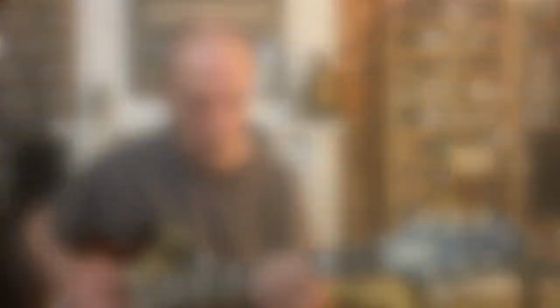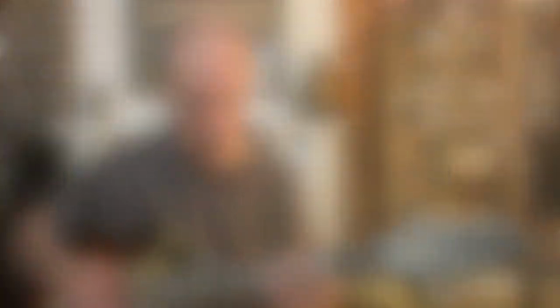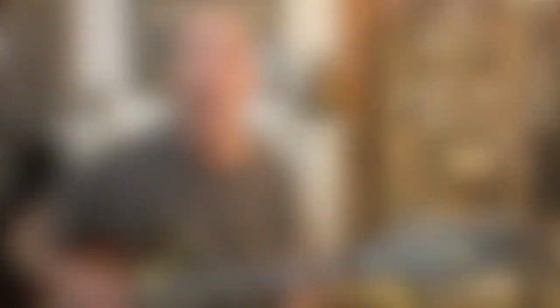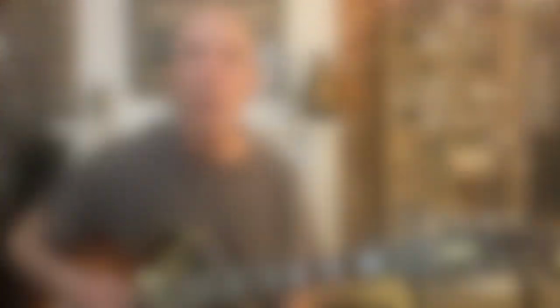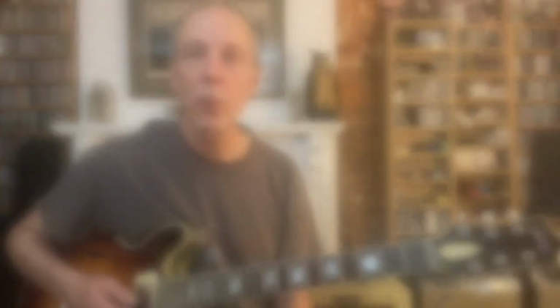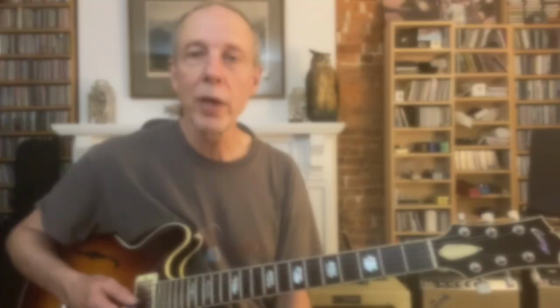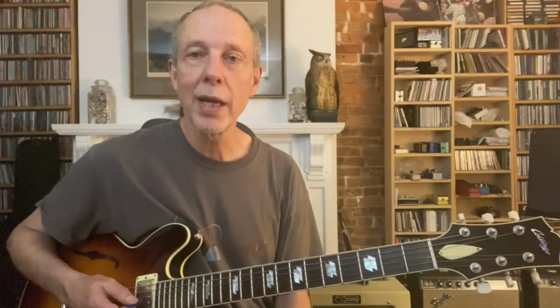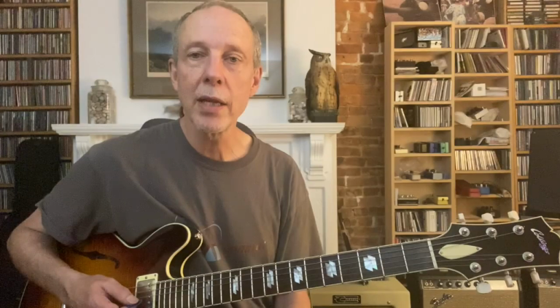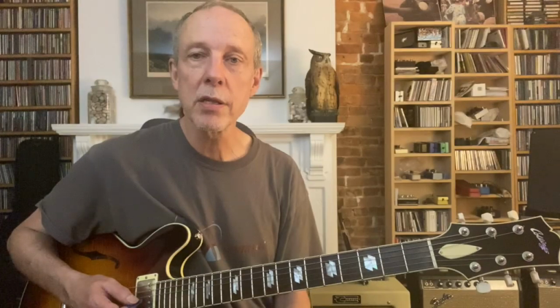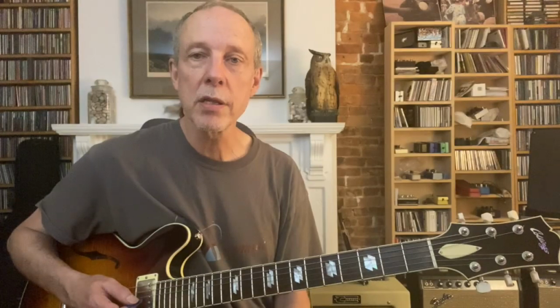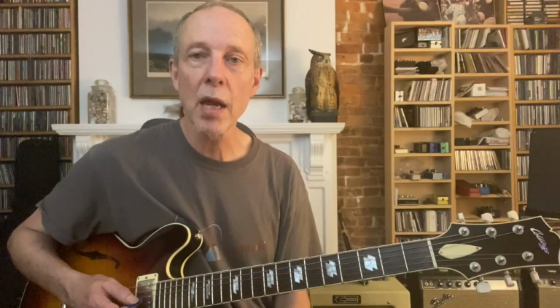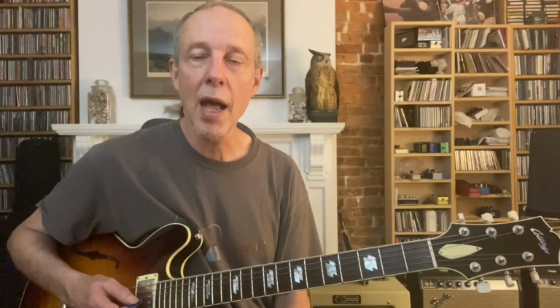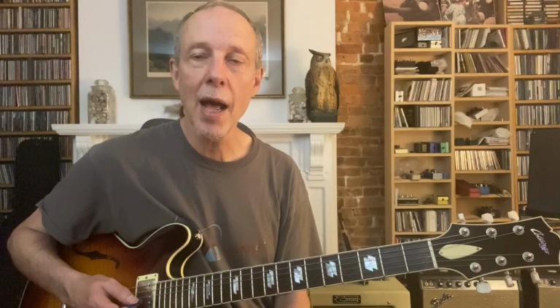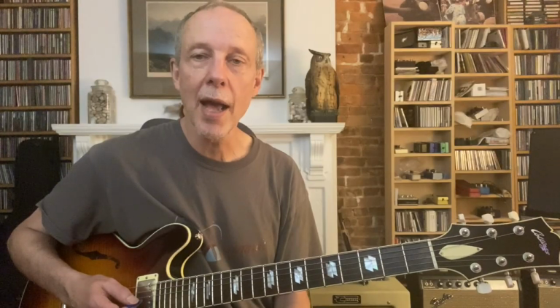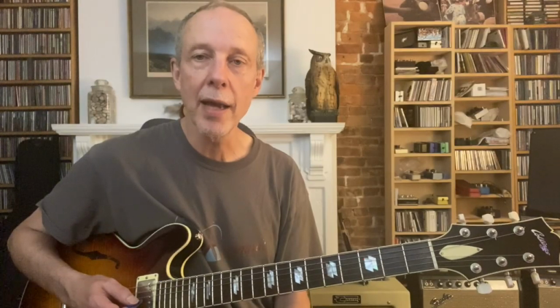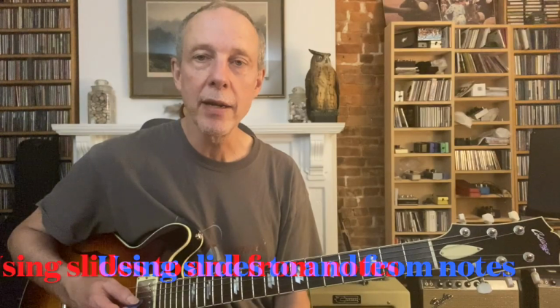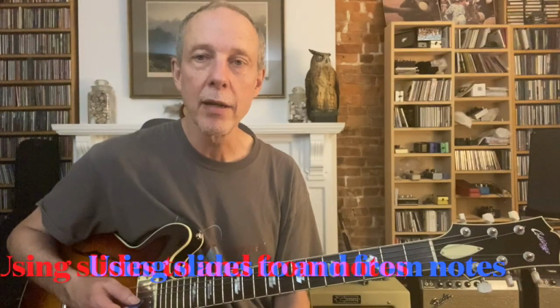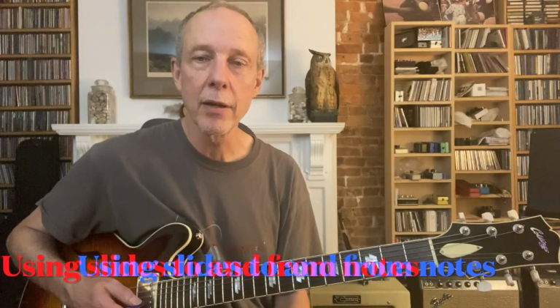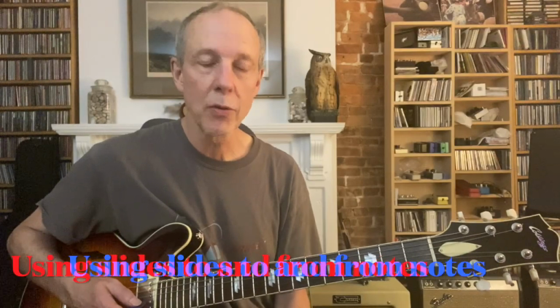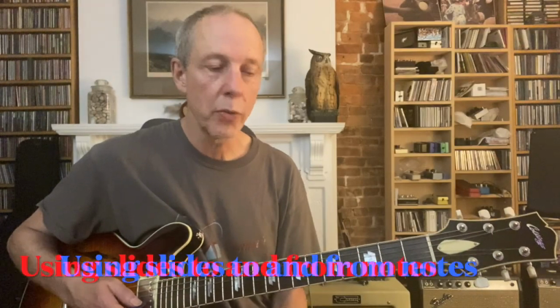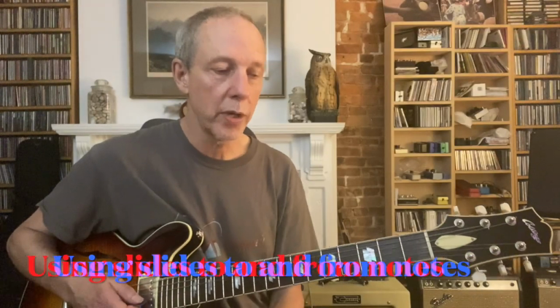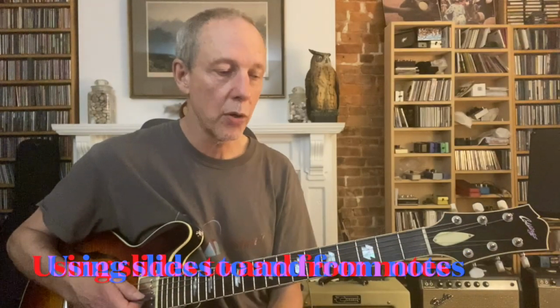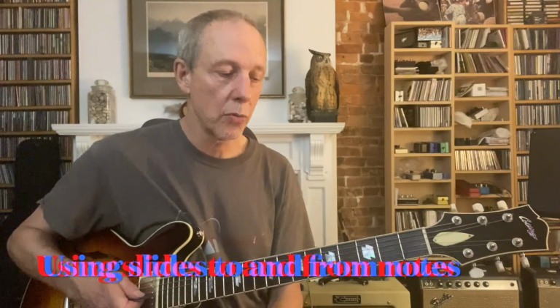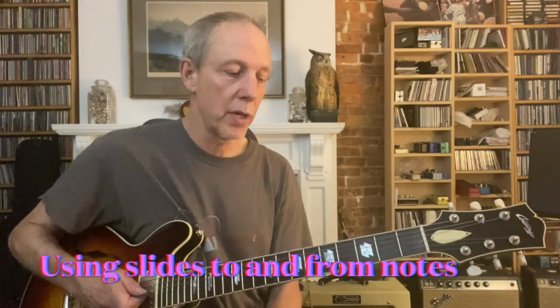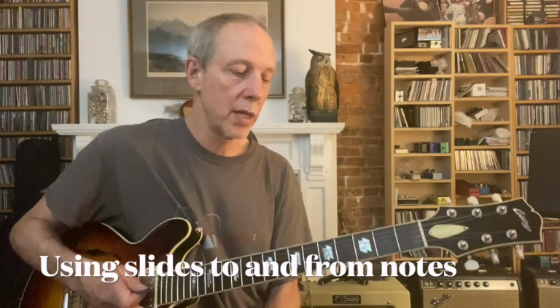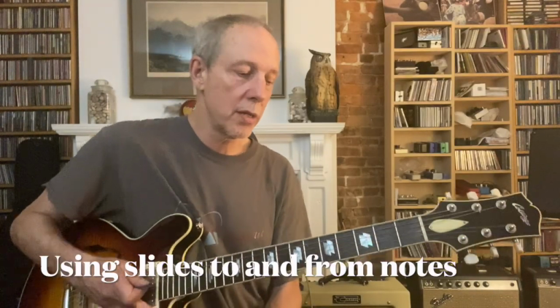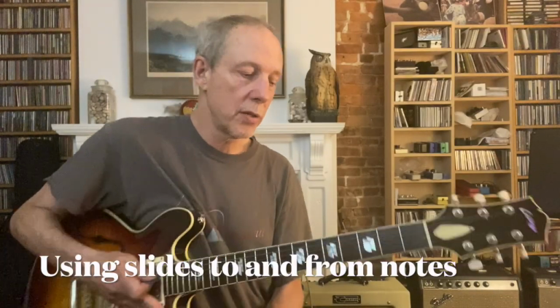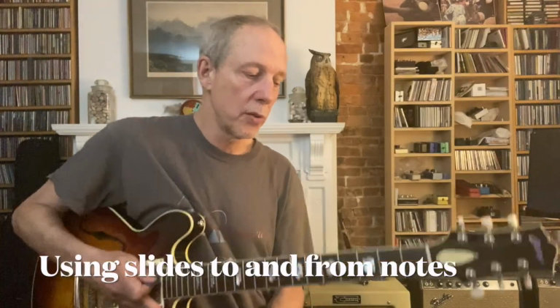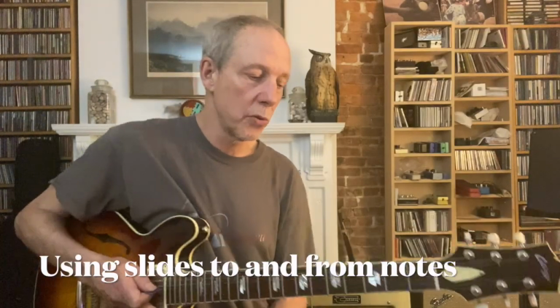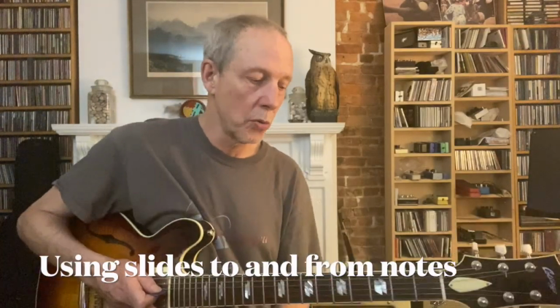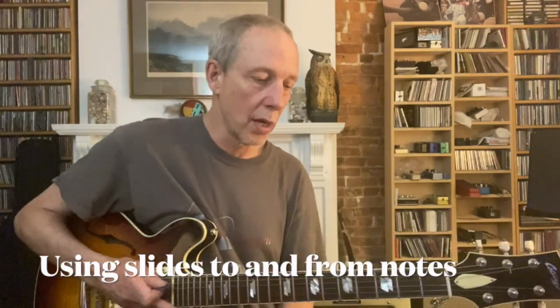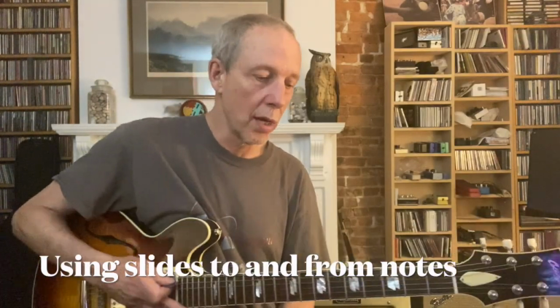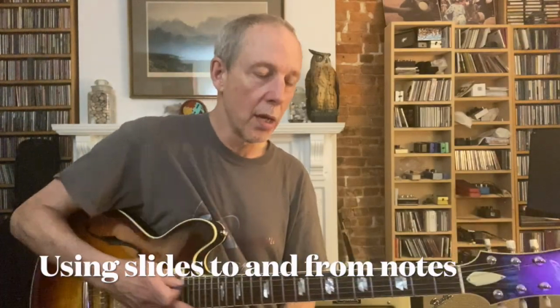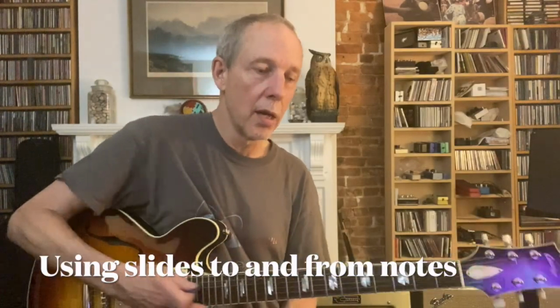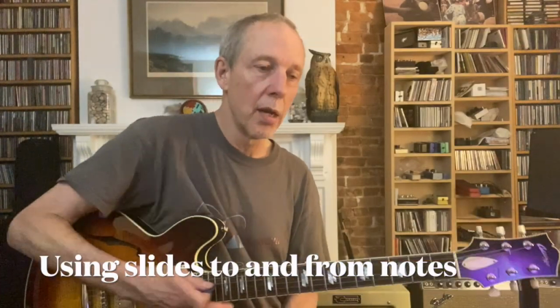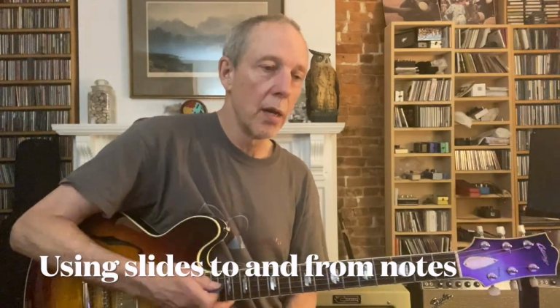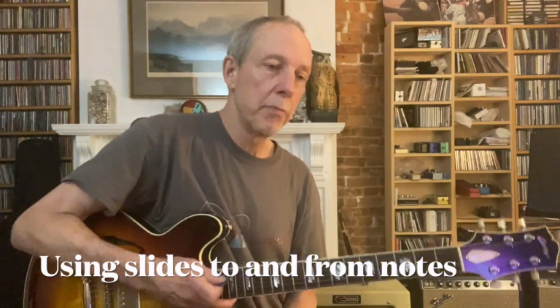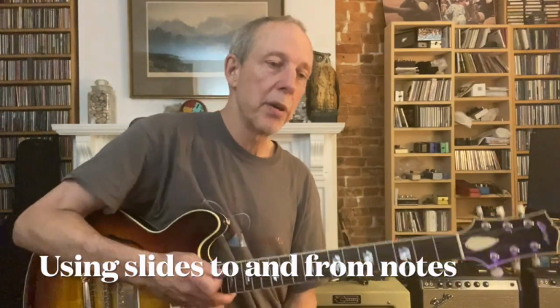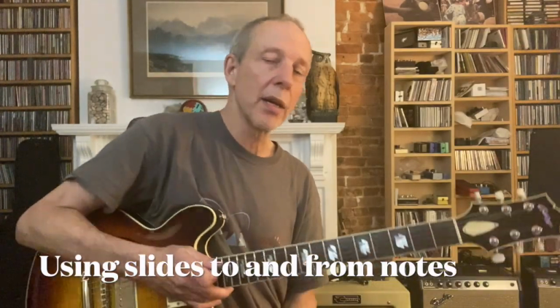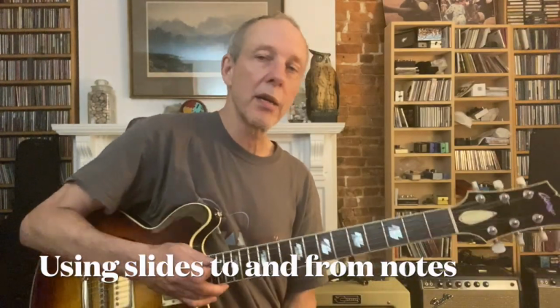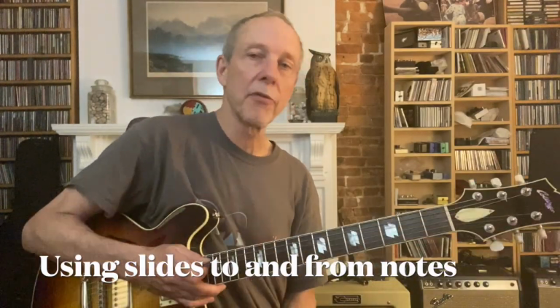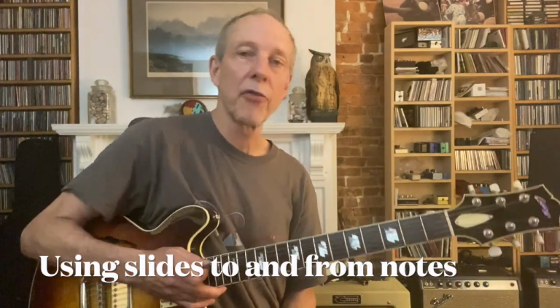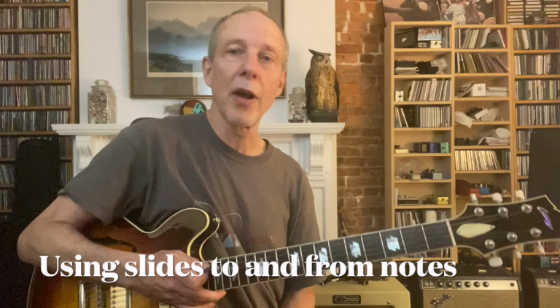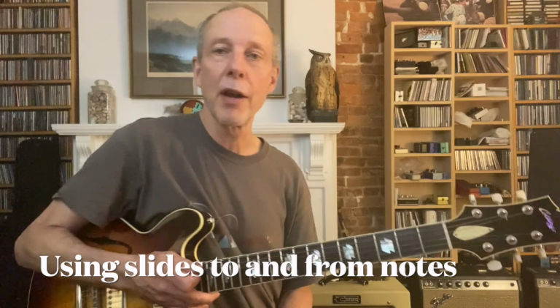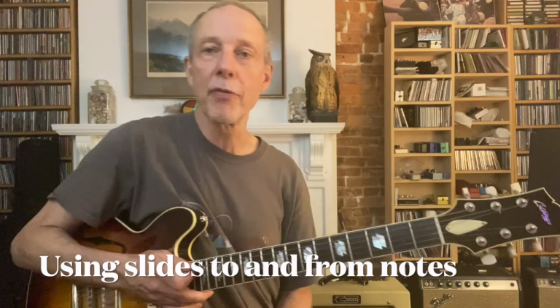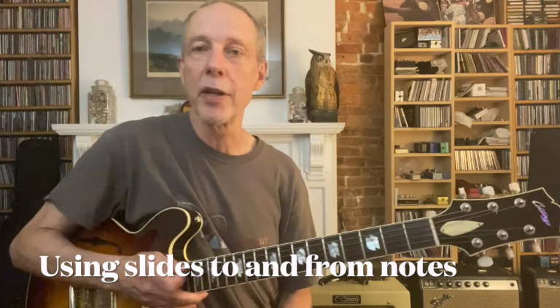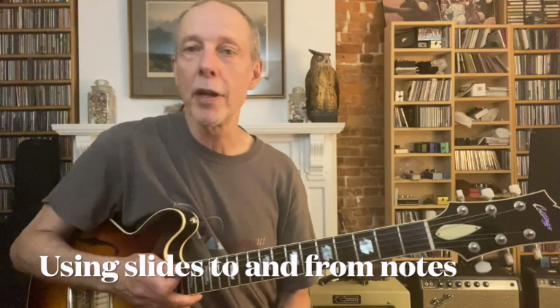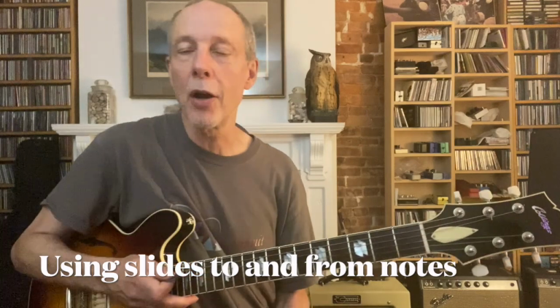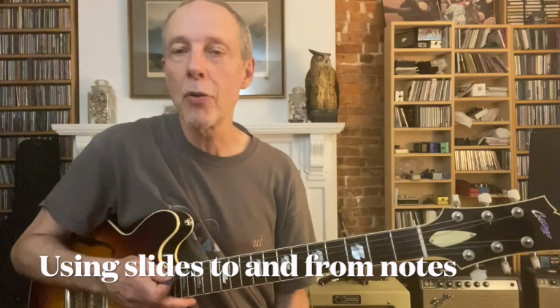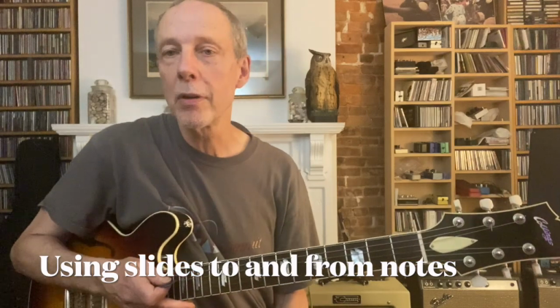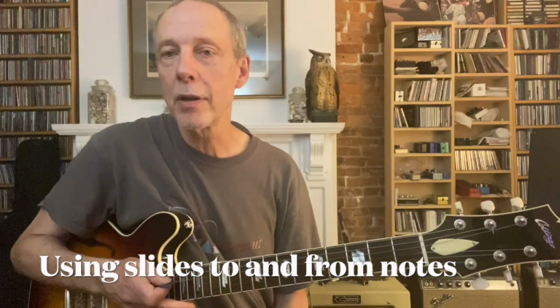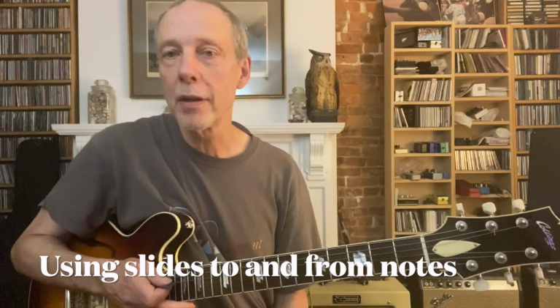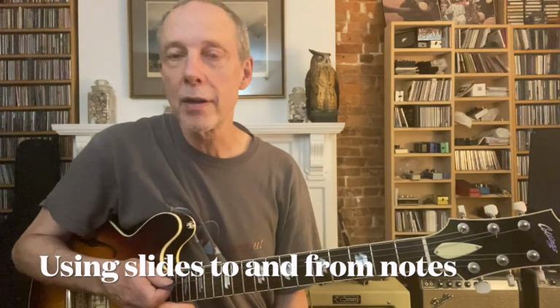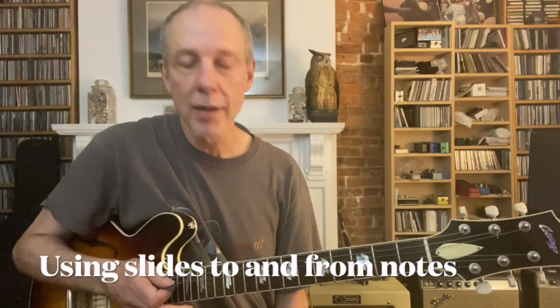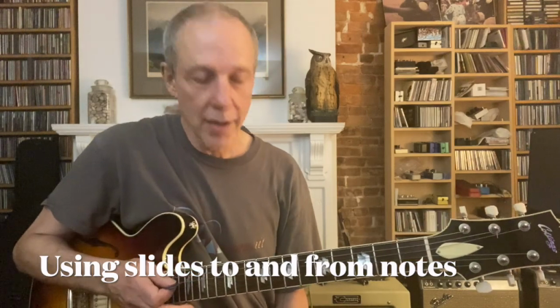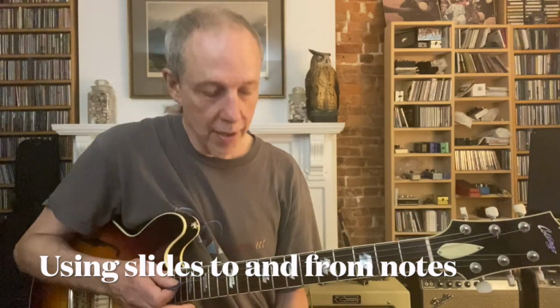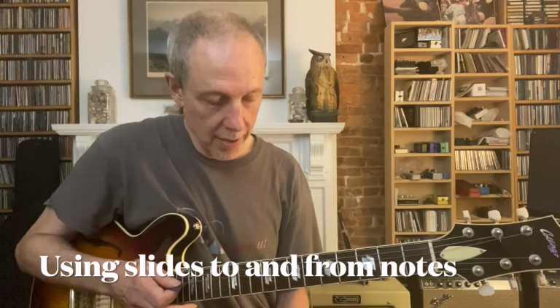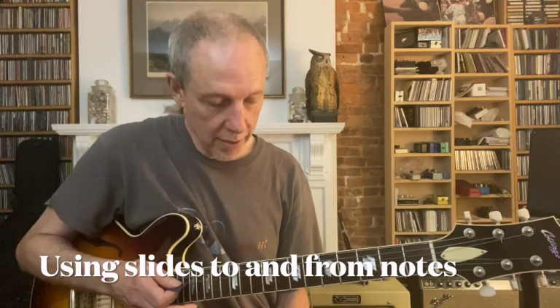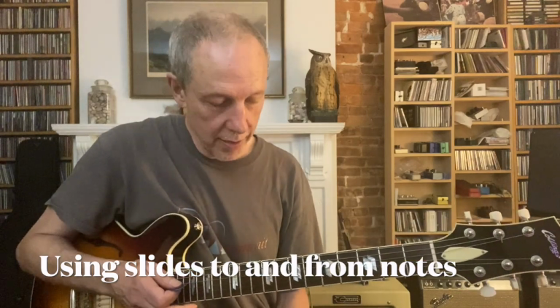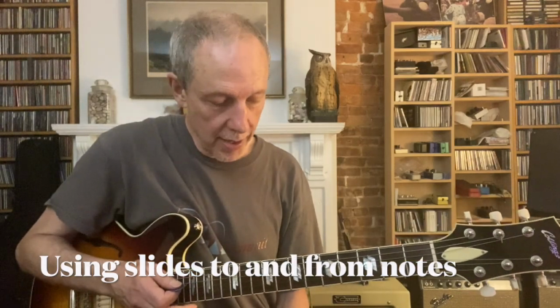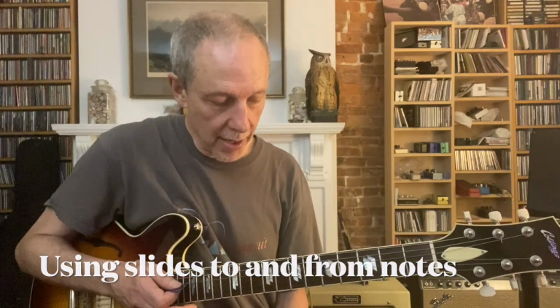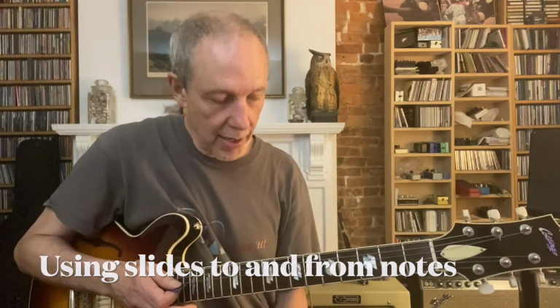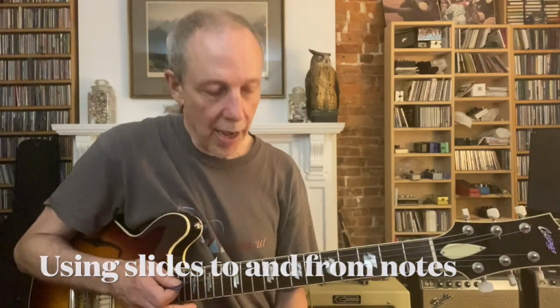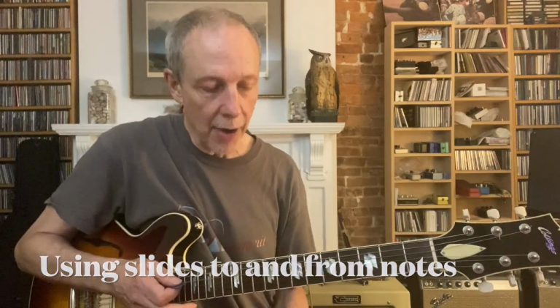We can slide. We don't need to pick and fret every note. Check it out.